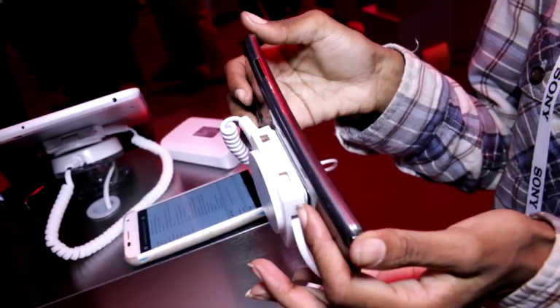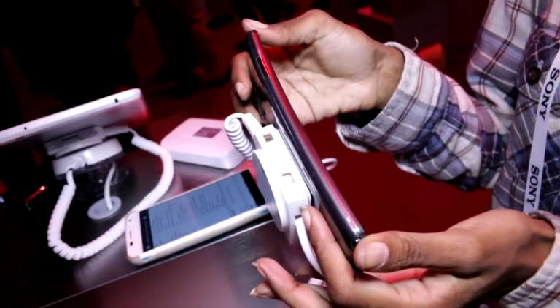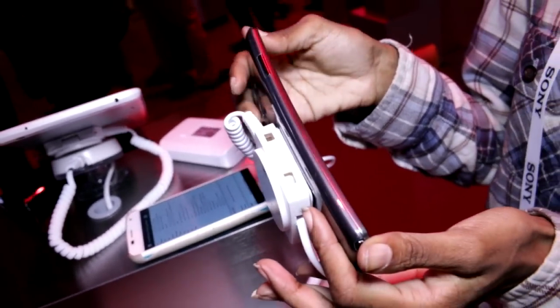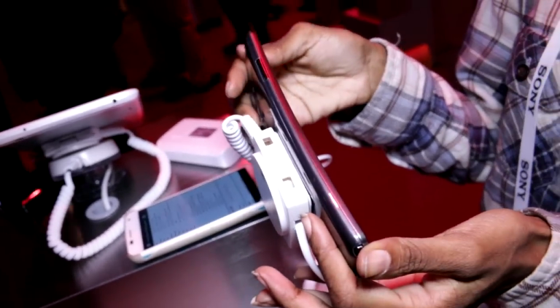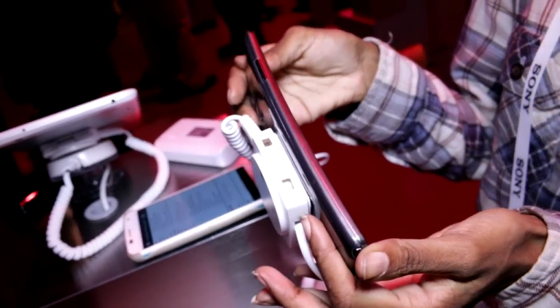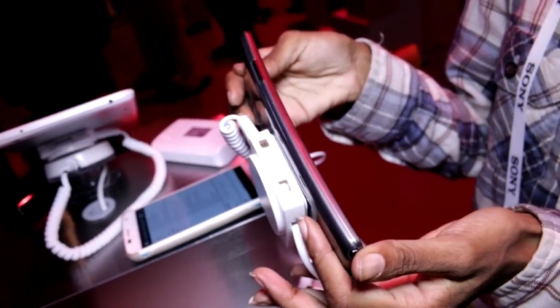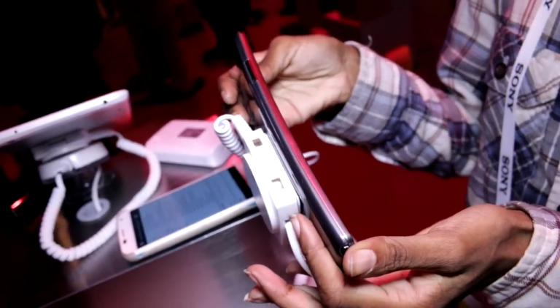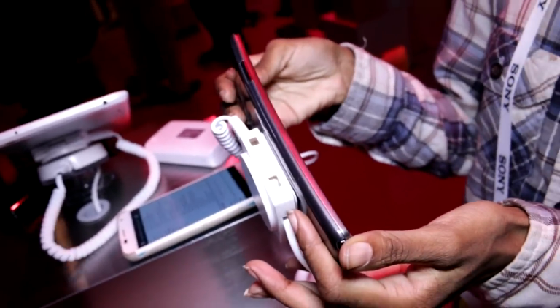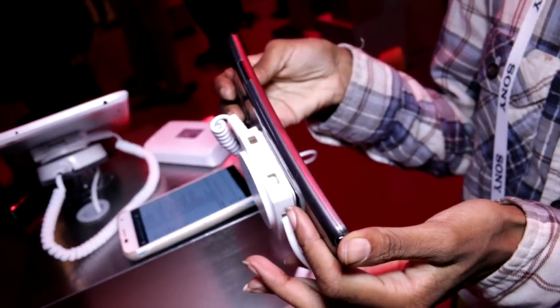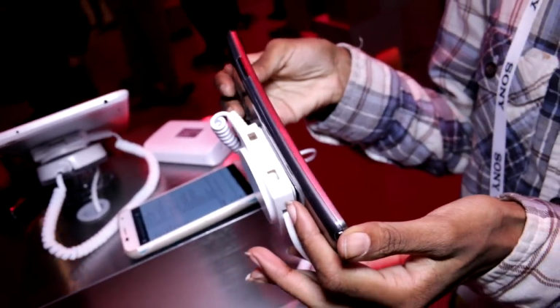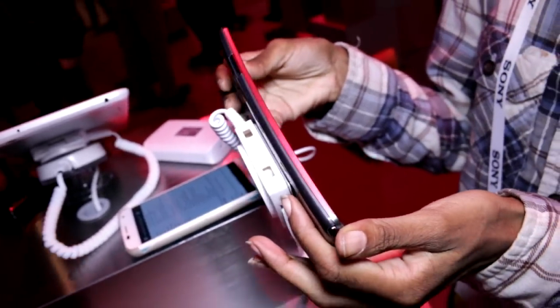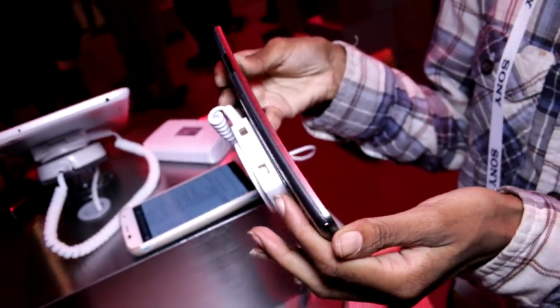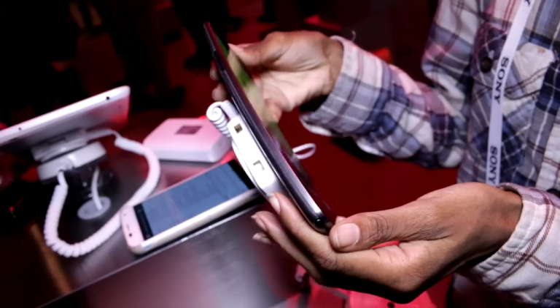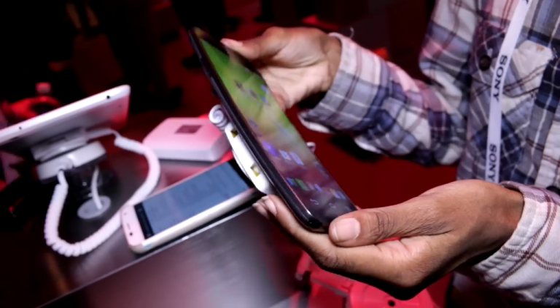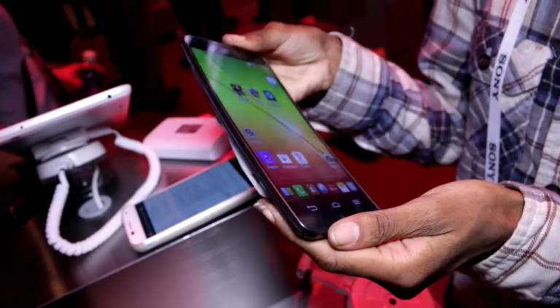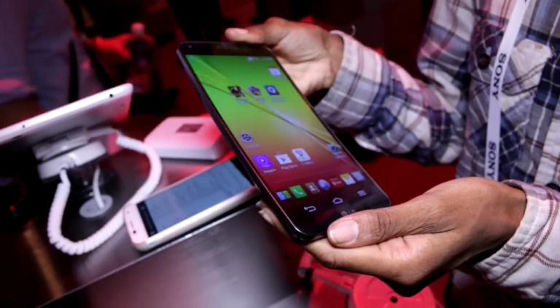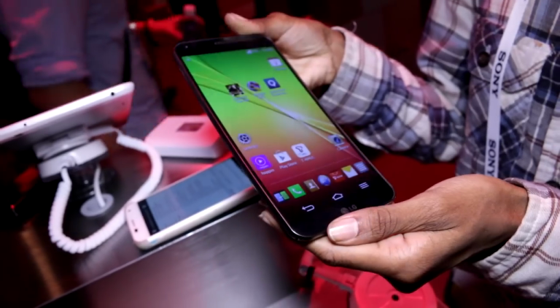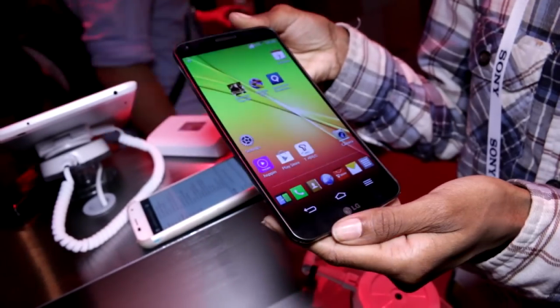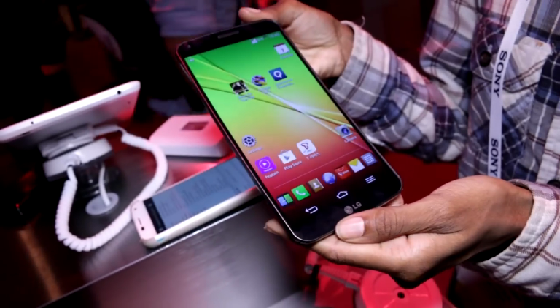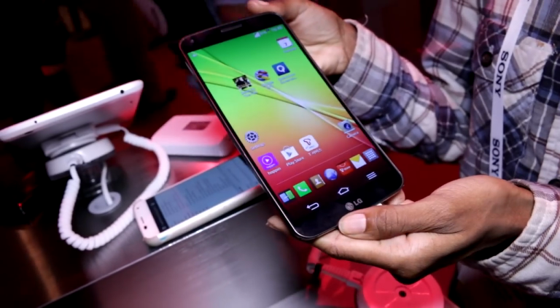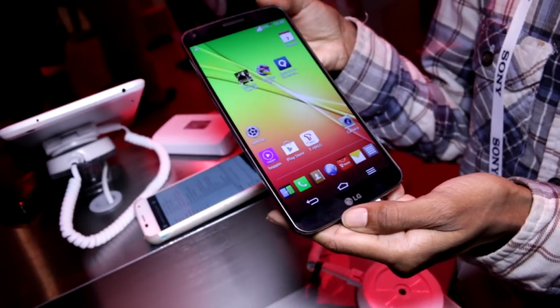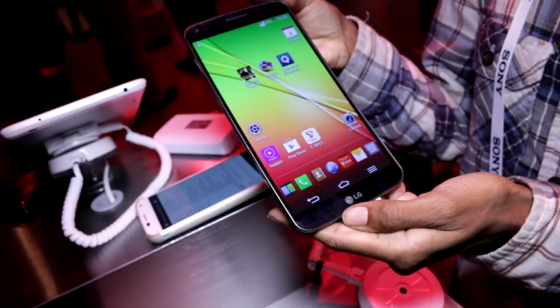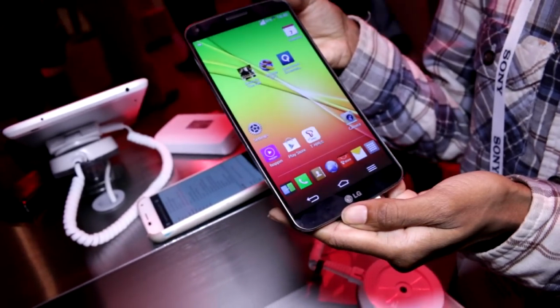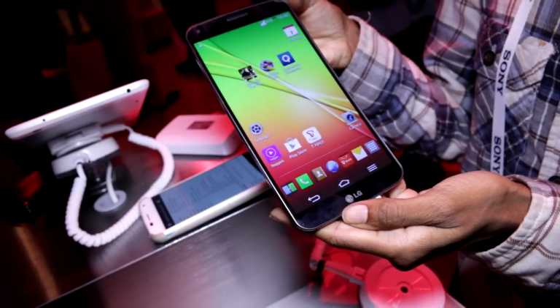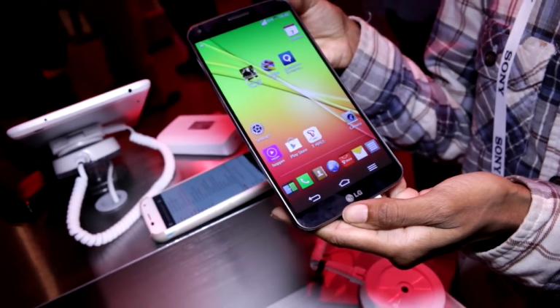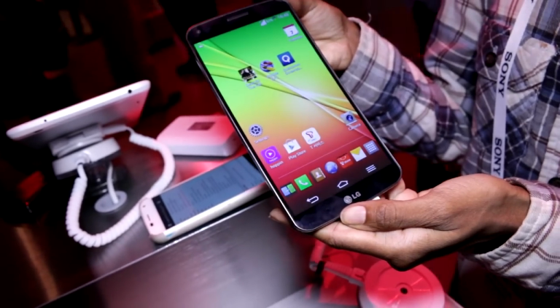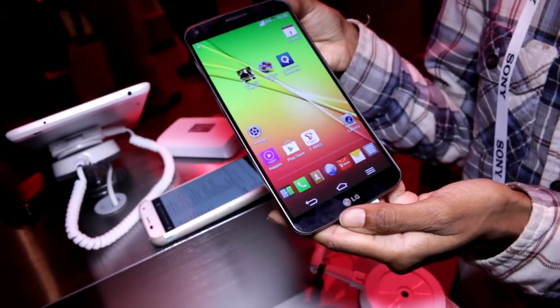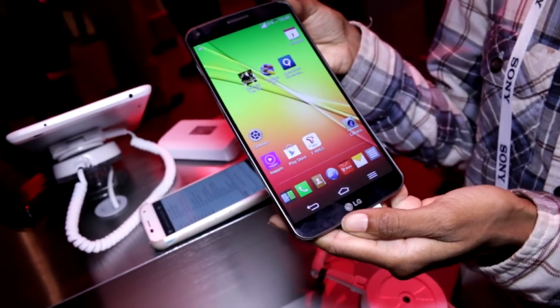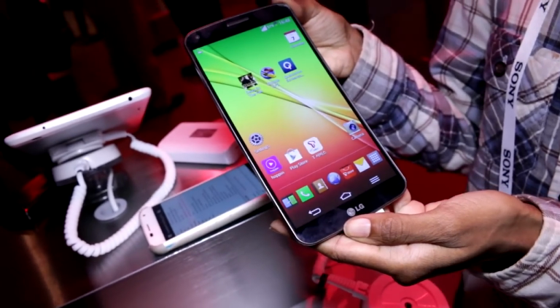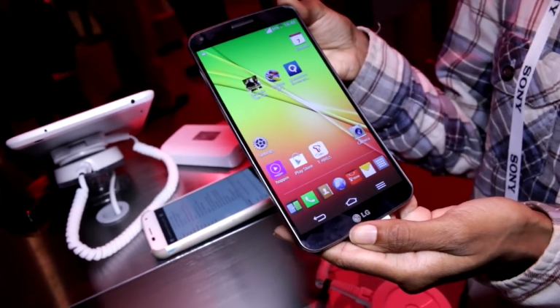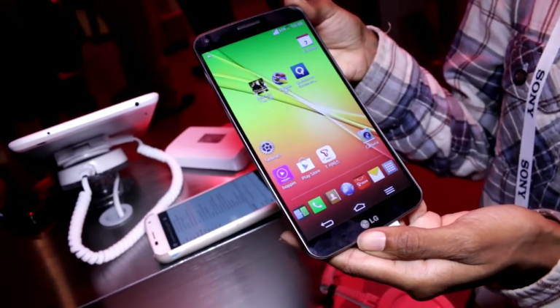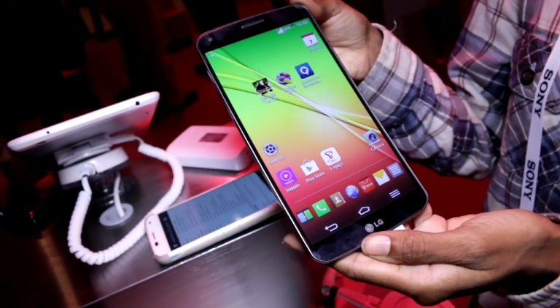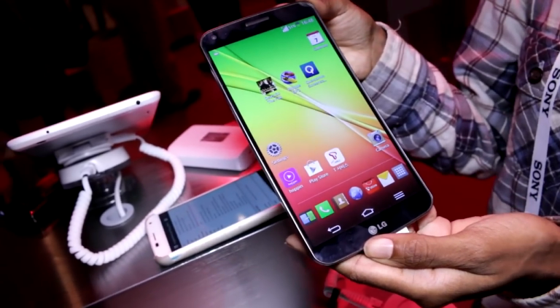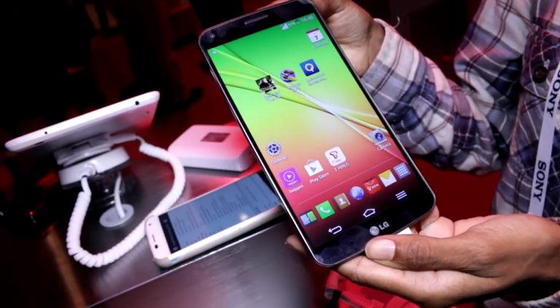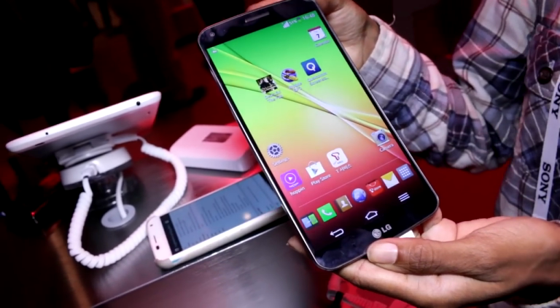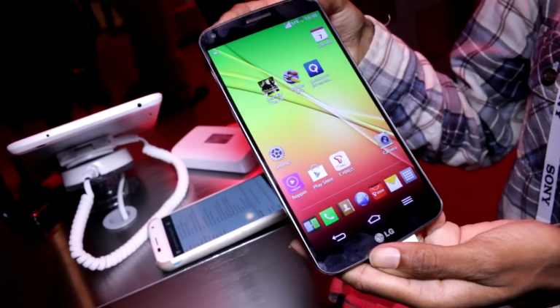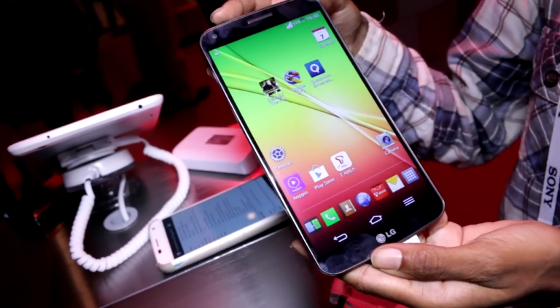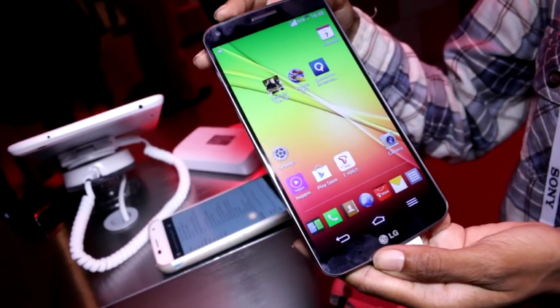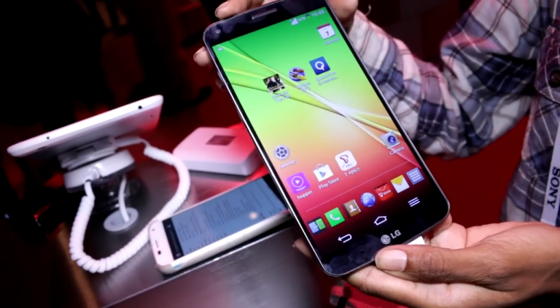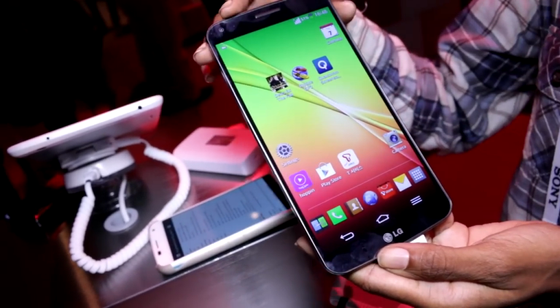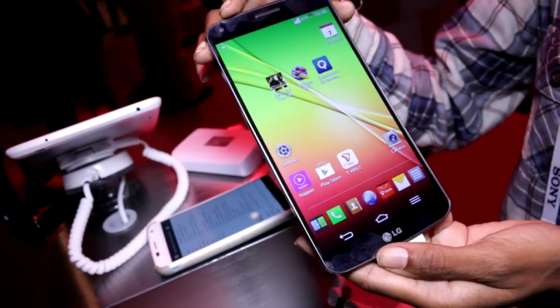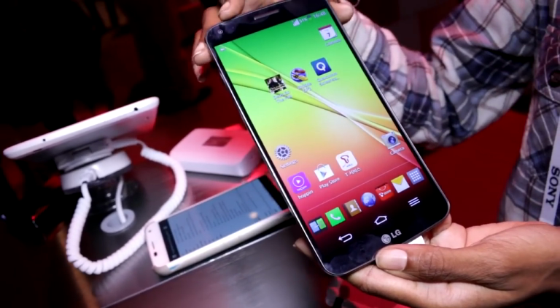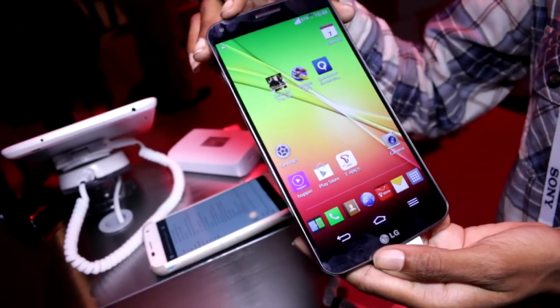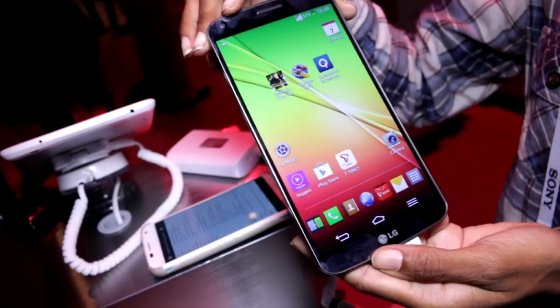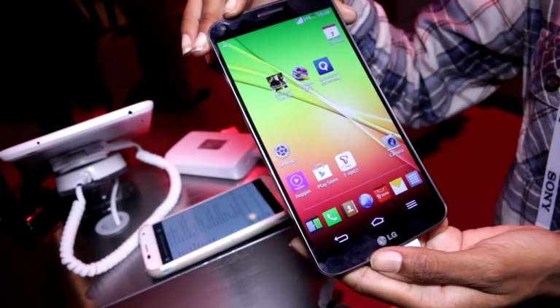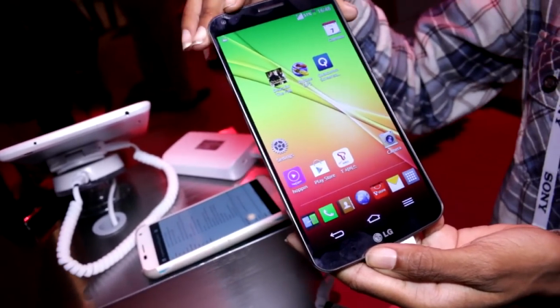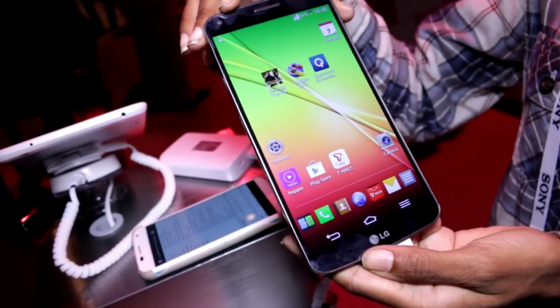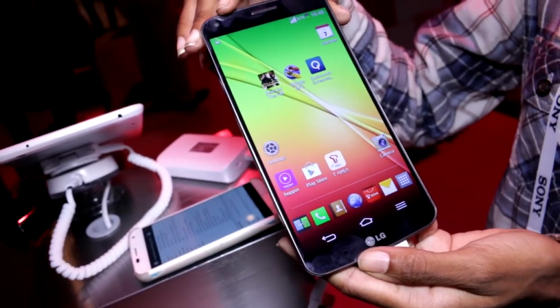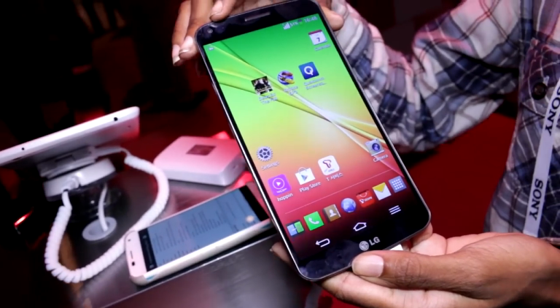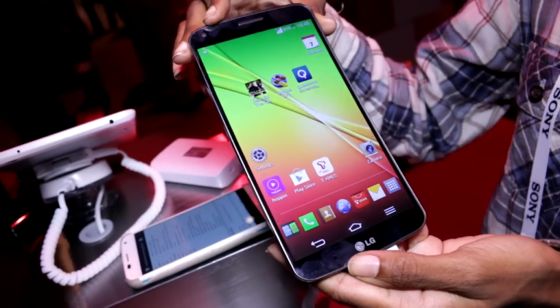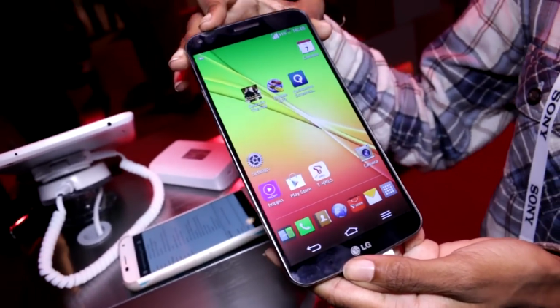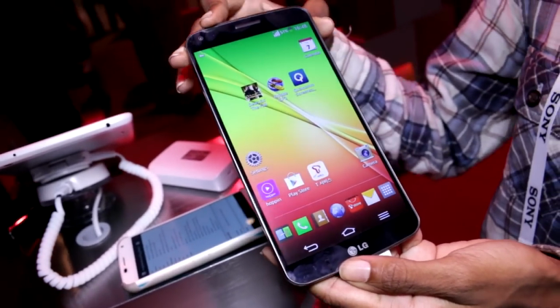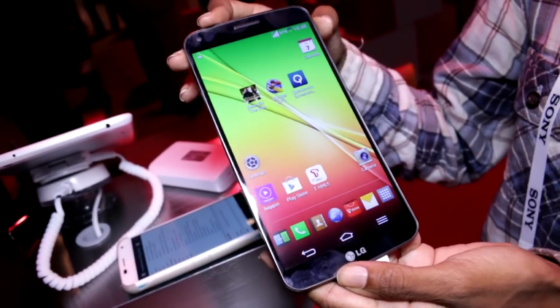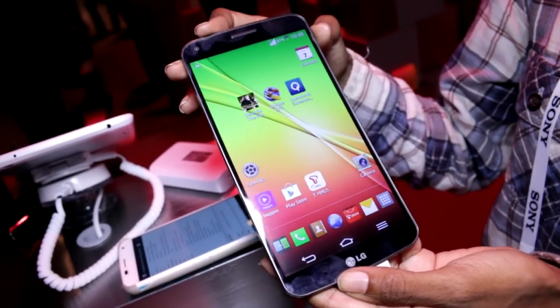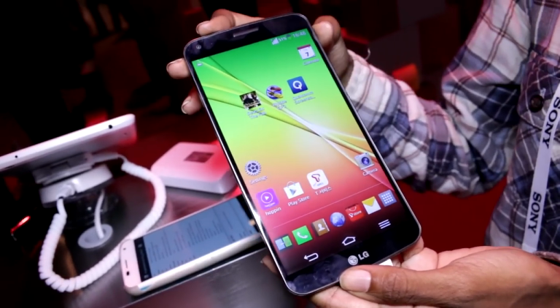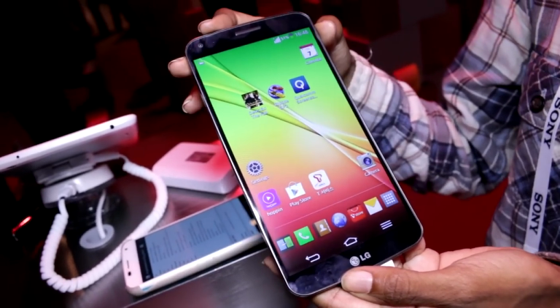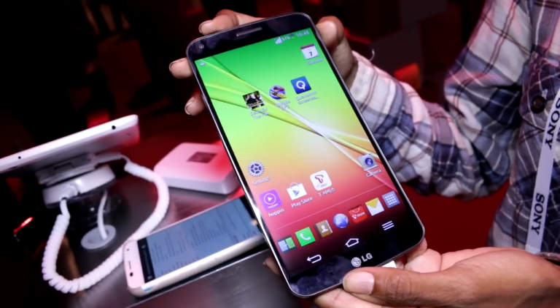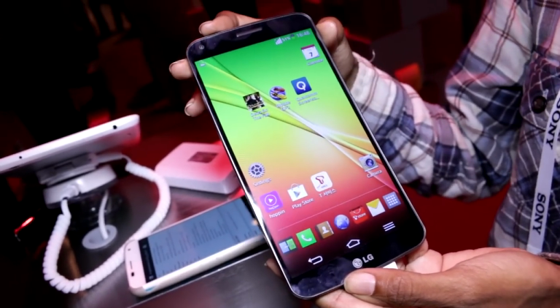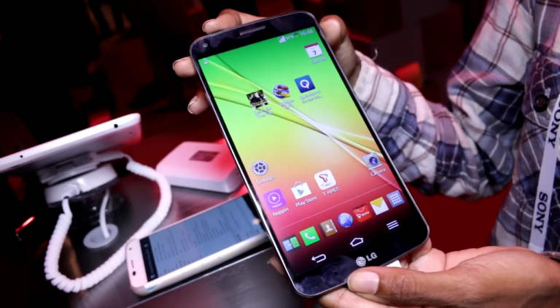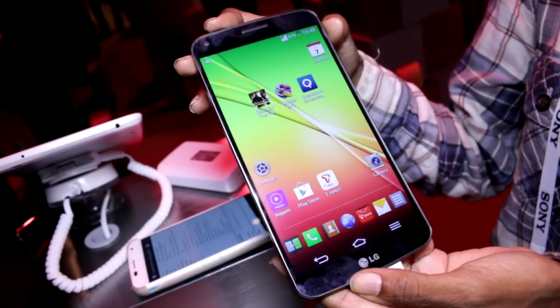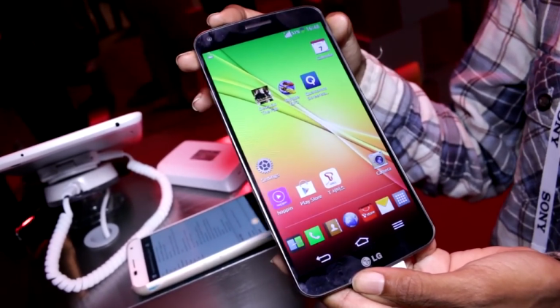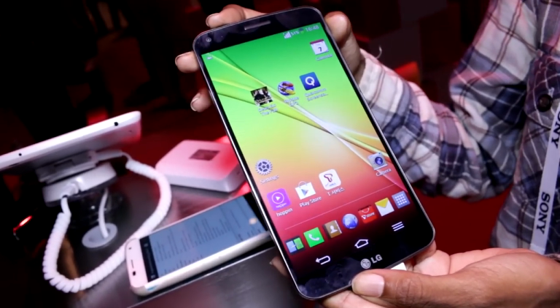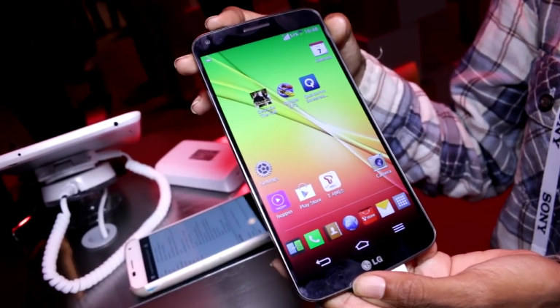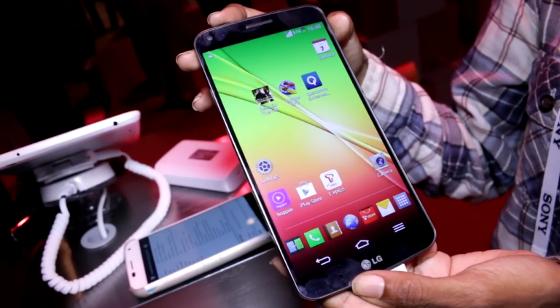That wraps up the LG Flex. This is Corvita Raven with Mobile Geek, signing out at CES.